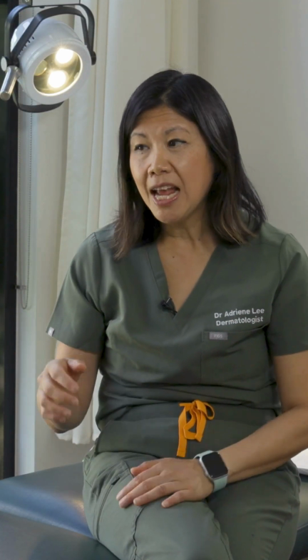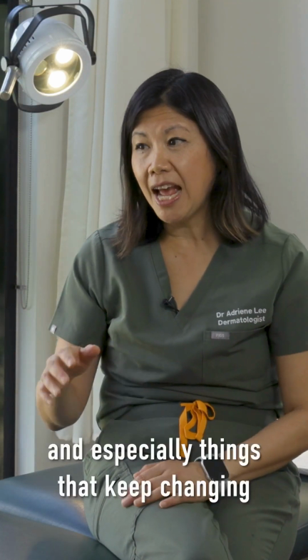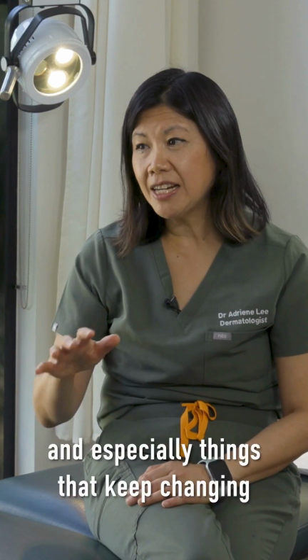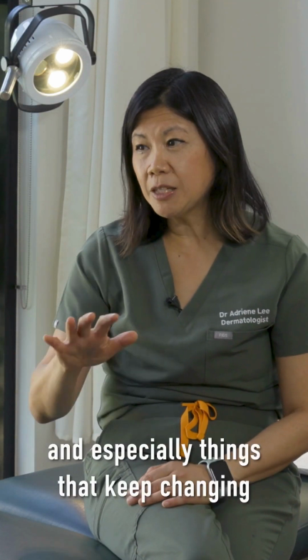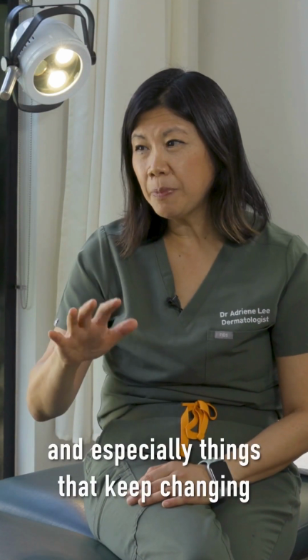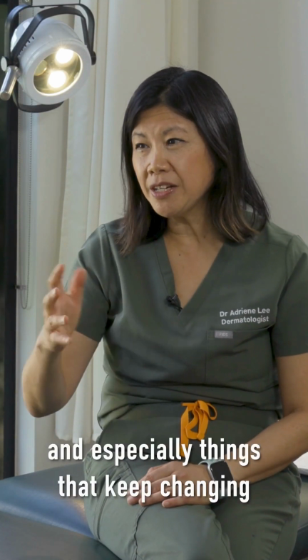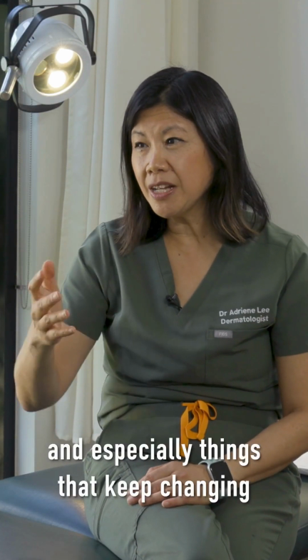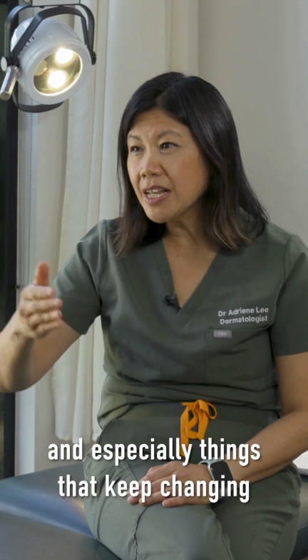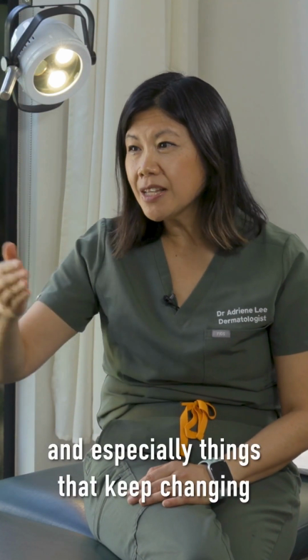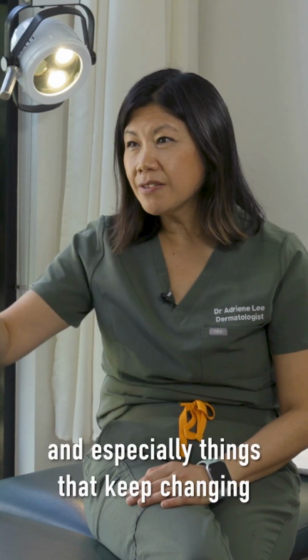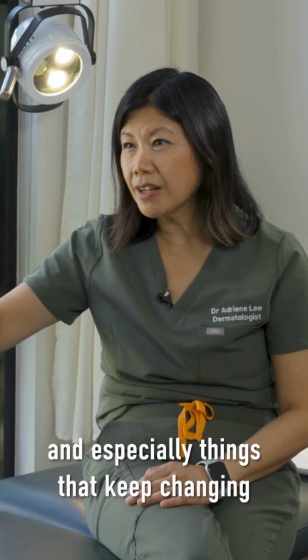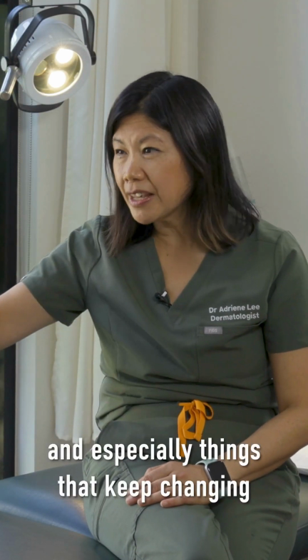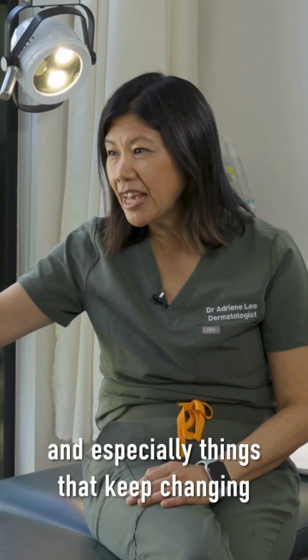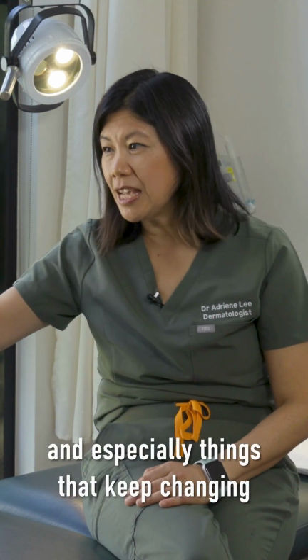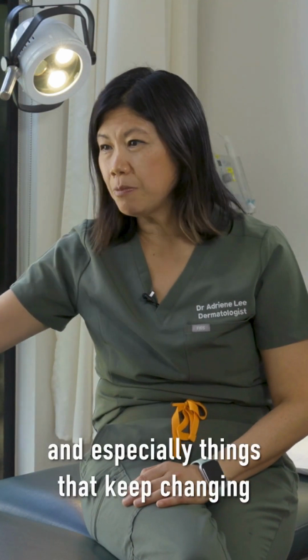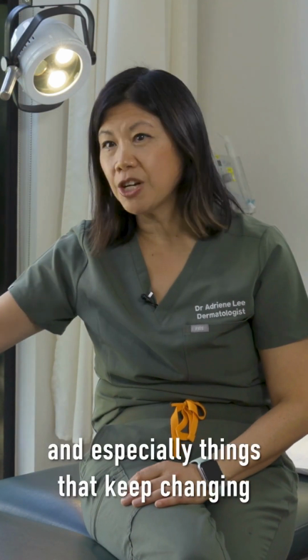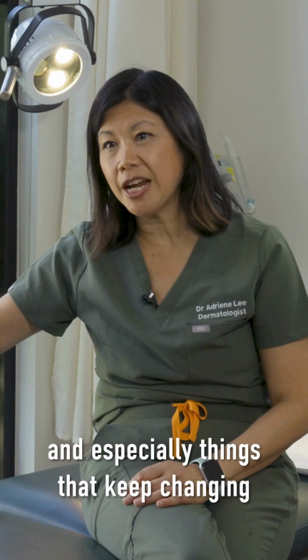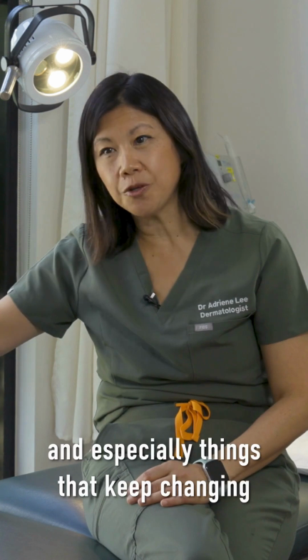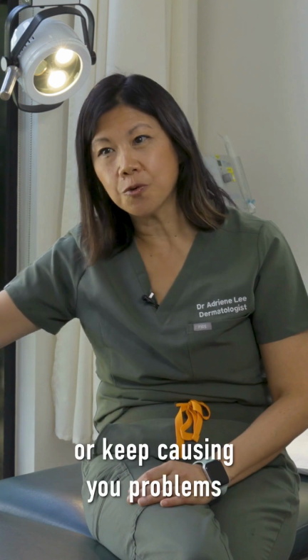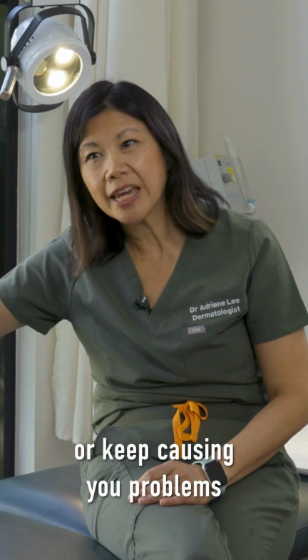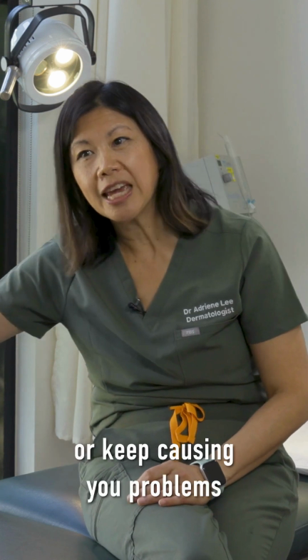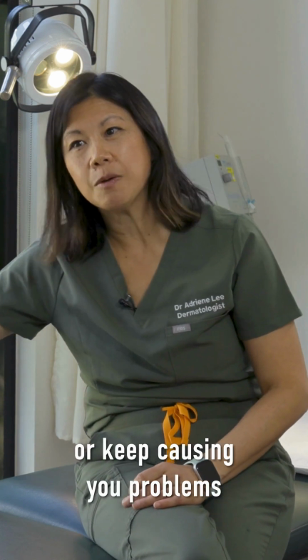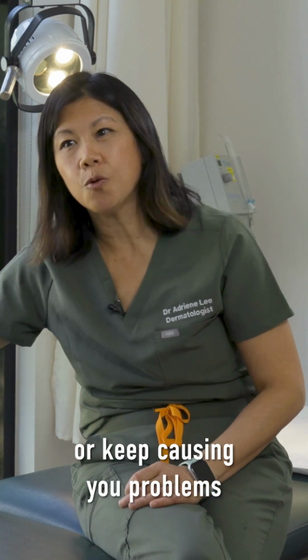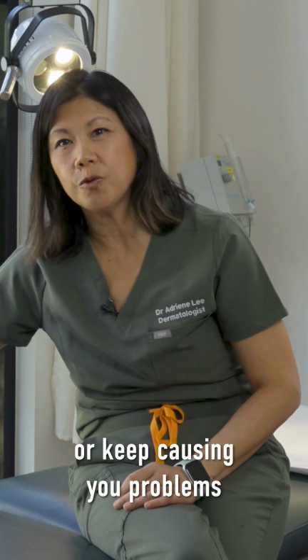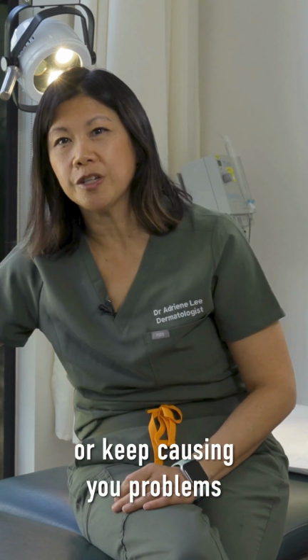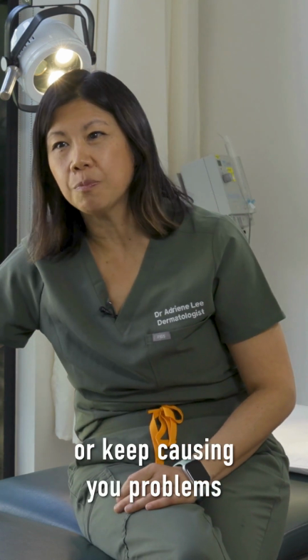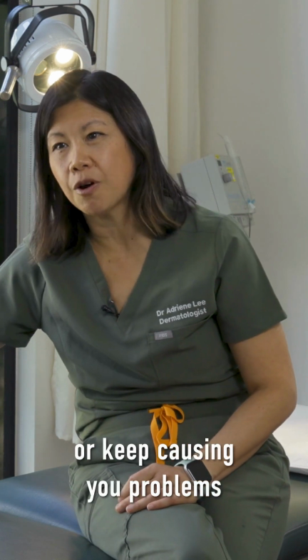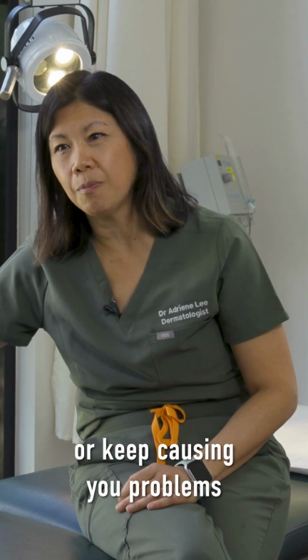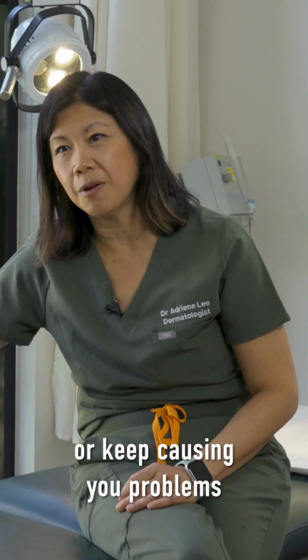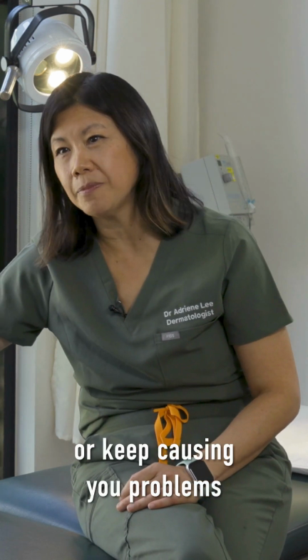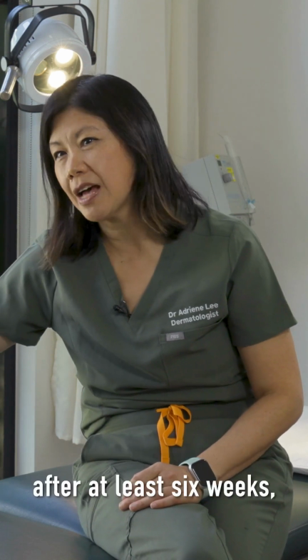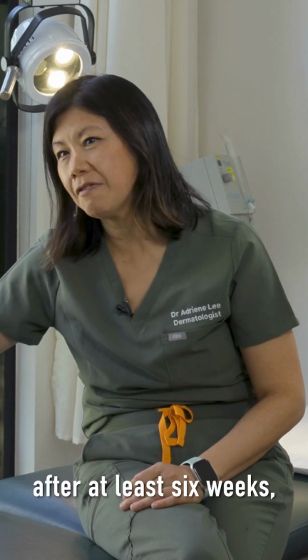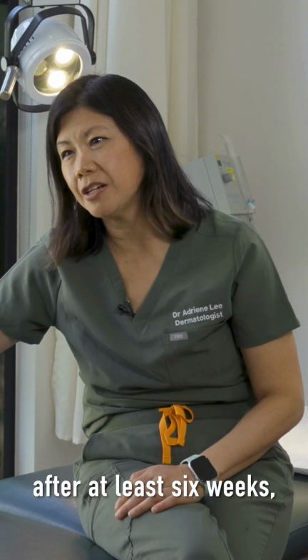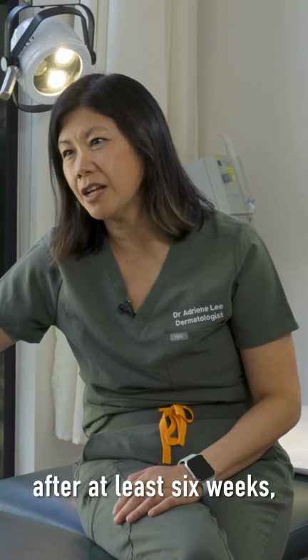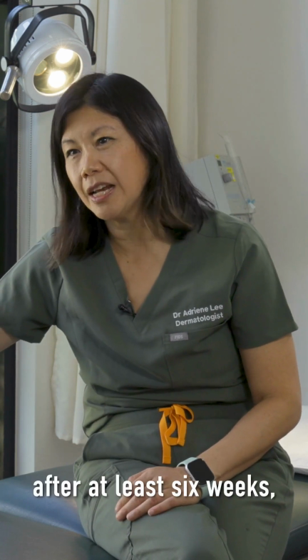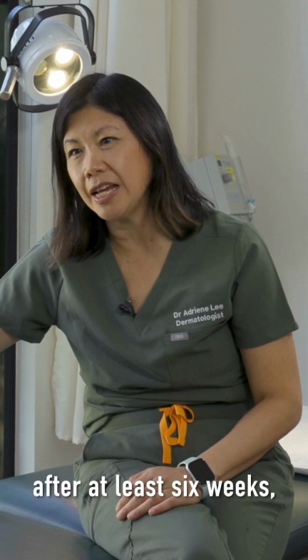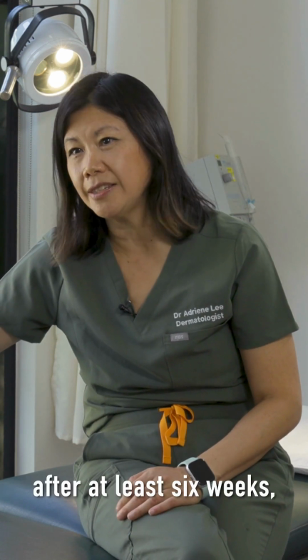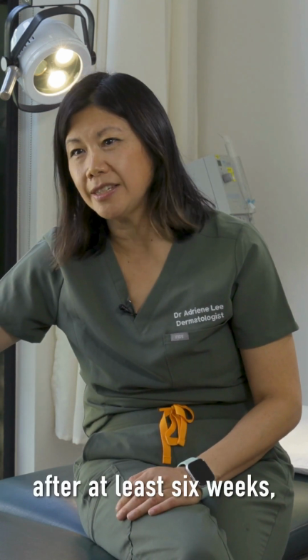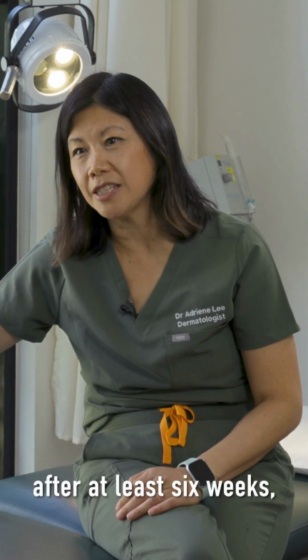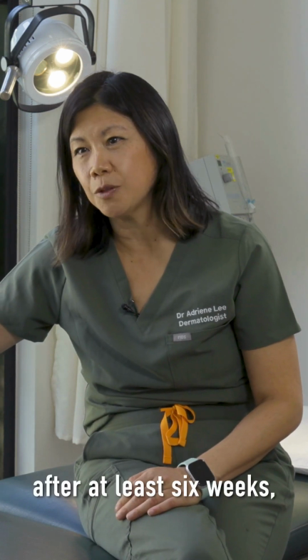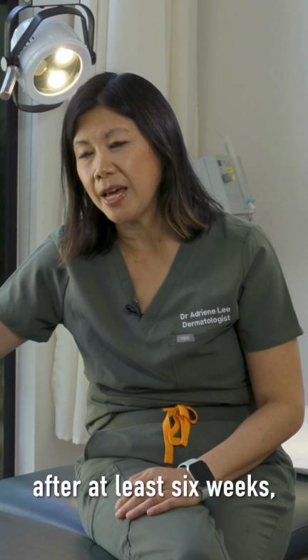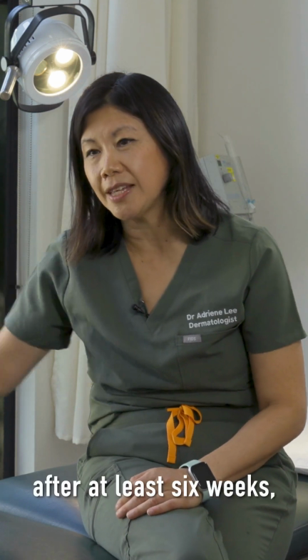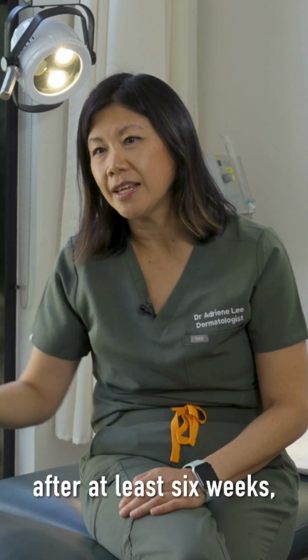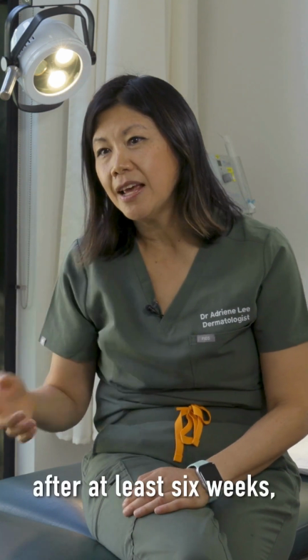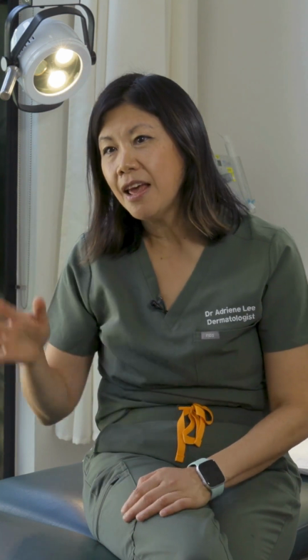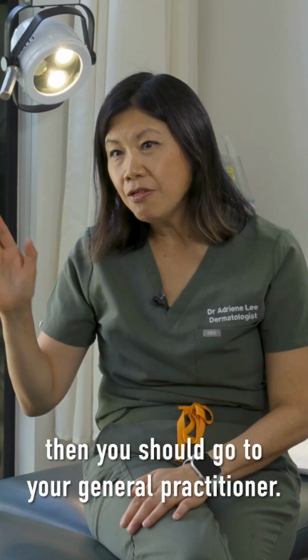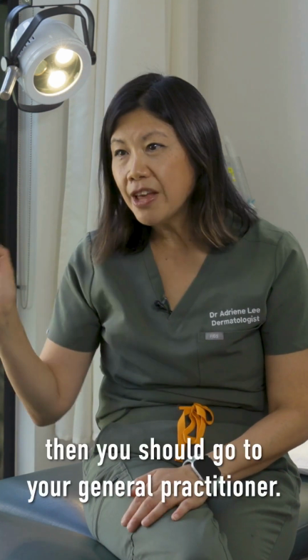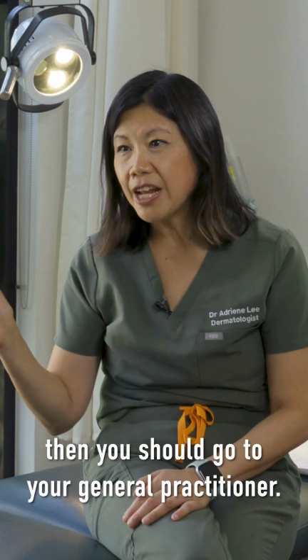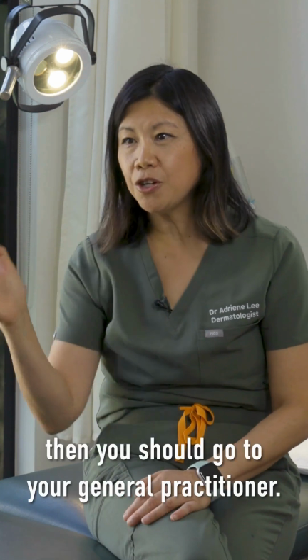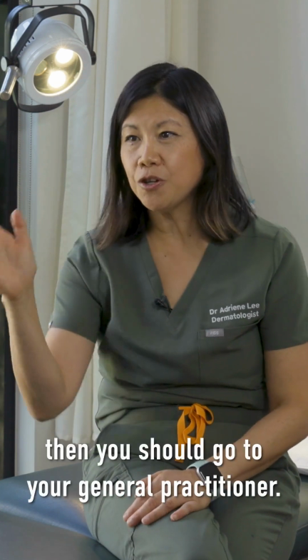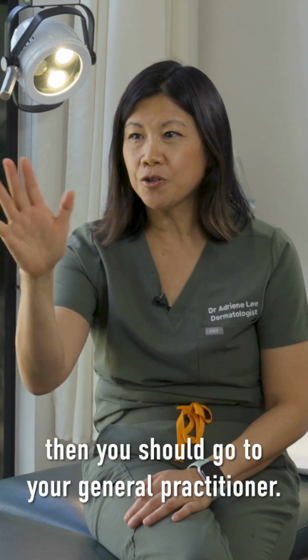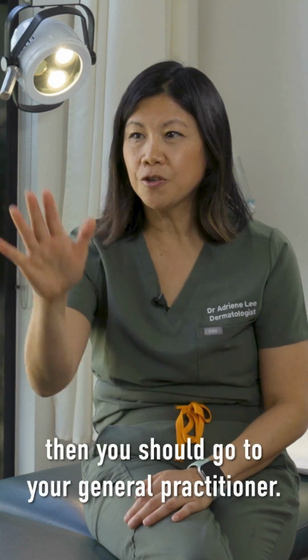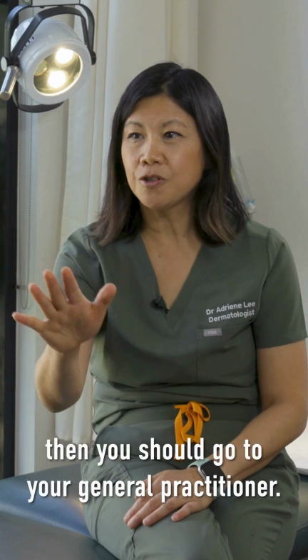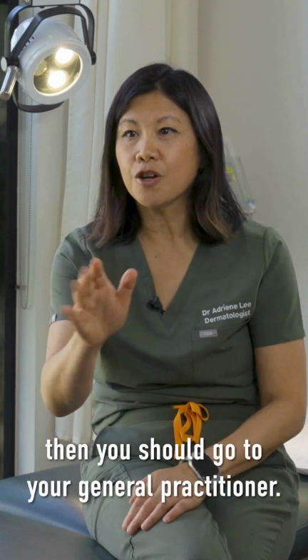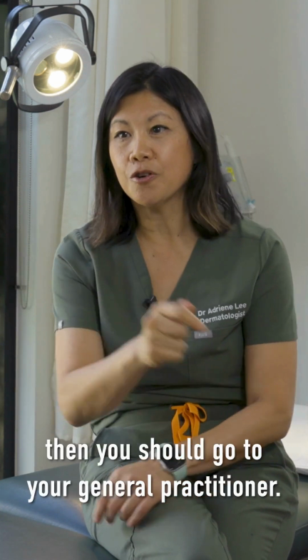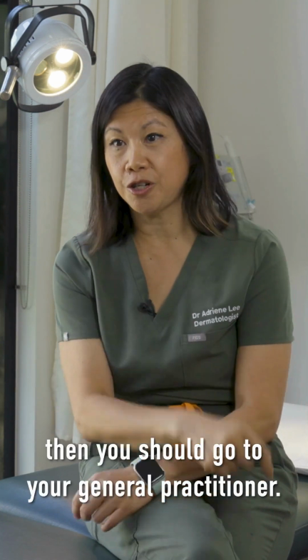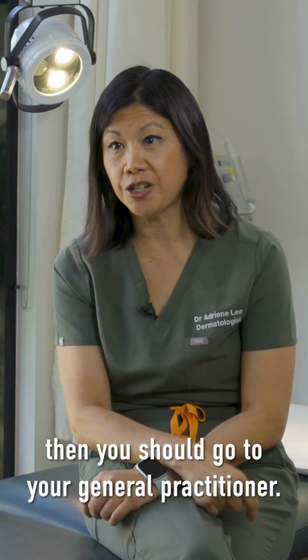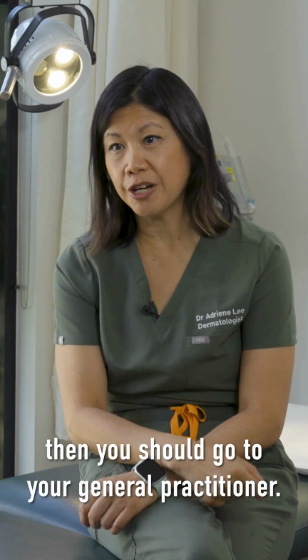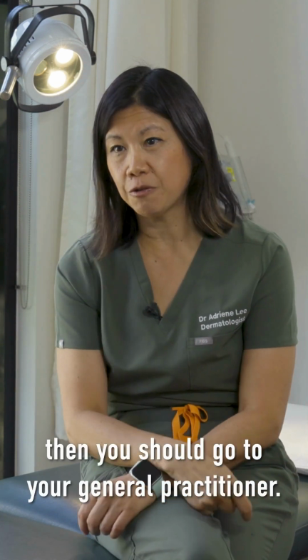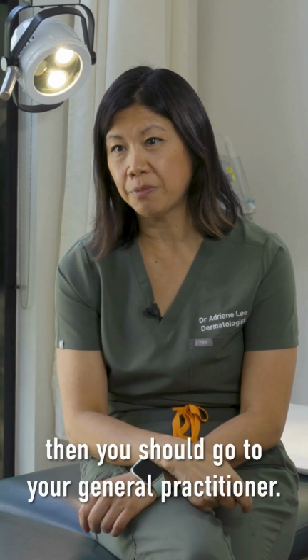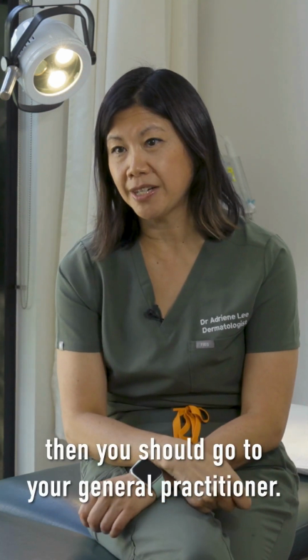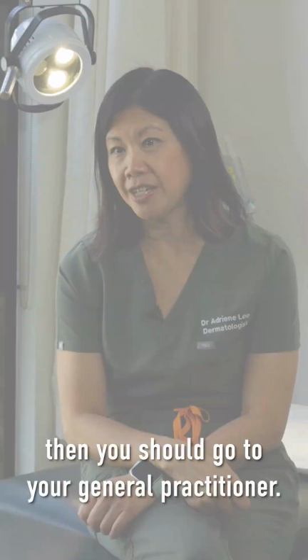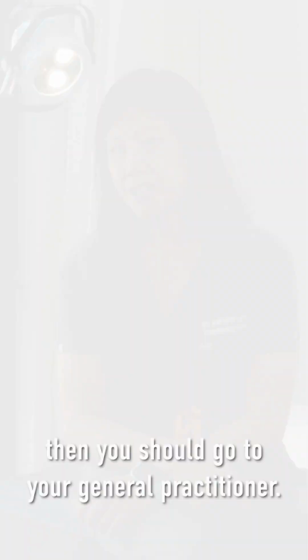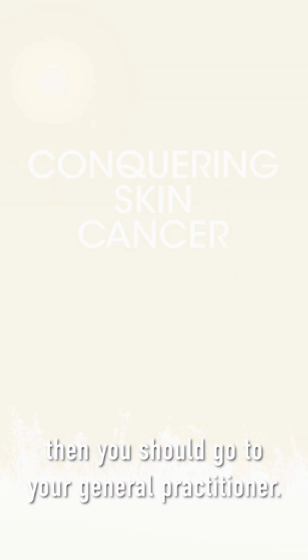If you find anything that you're worried about, especially things that keep changing or keep causing you problems after at least six weeks, then you should go to your general practitioner.